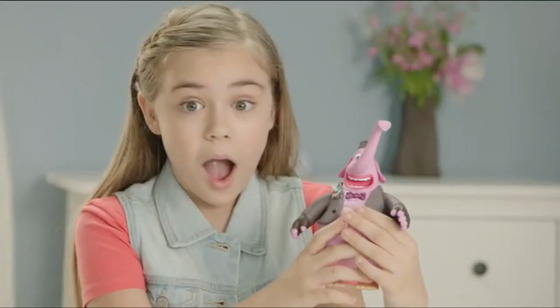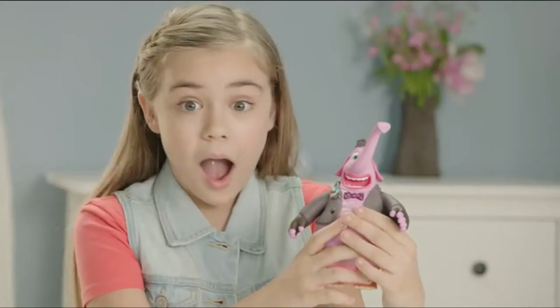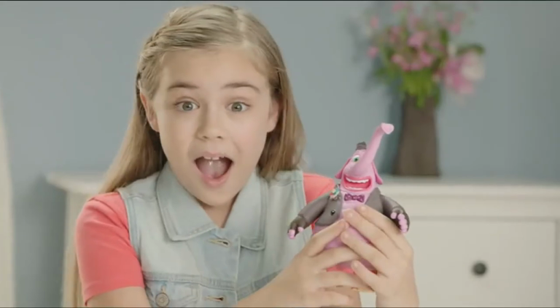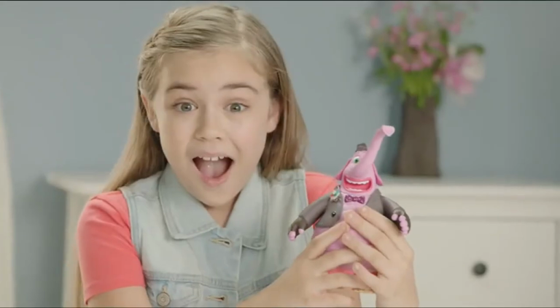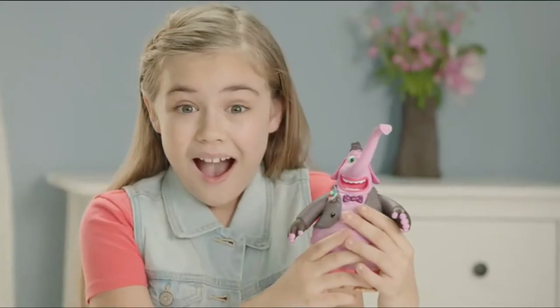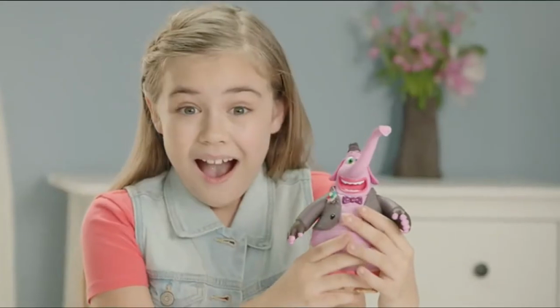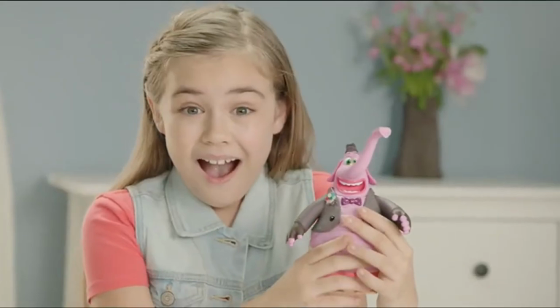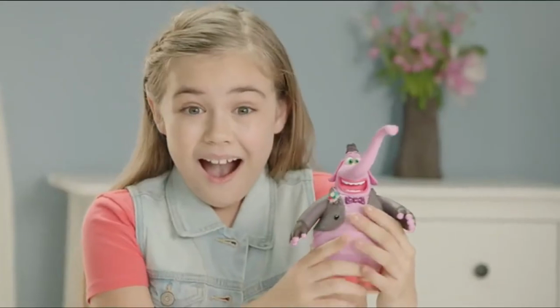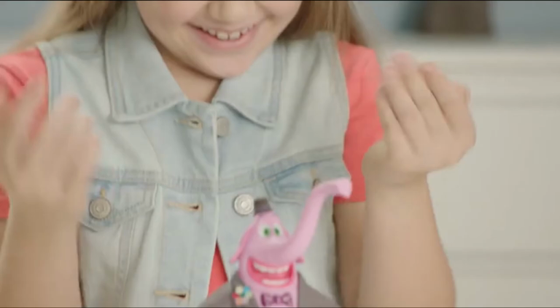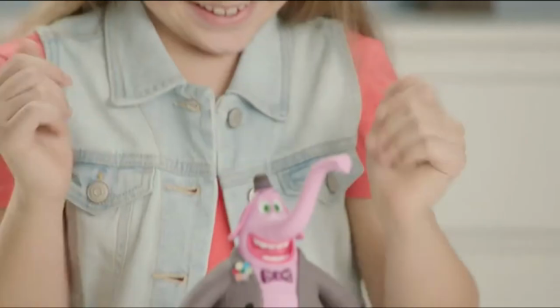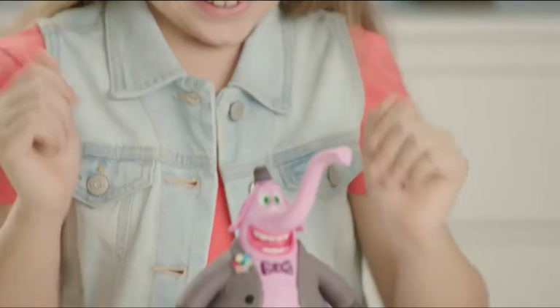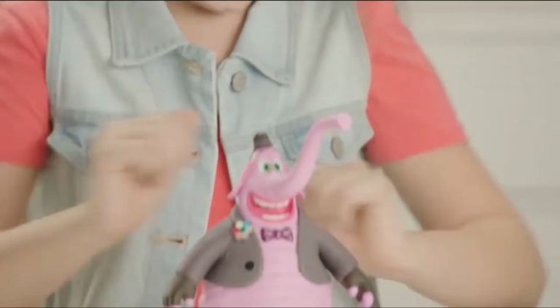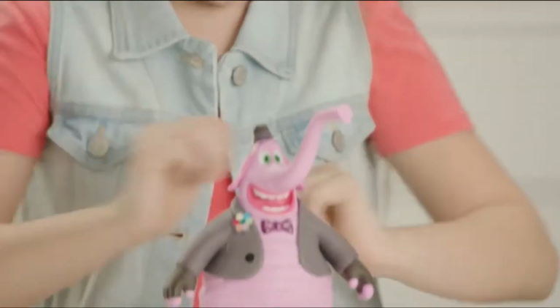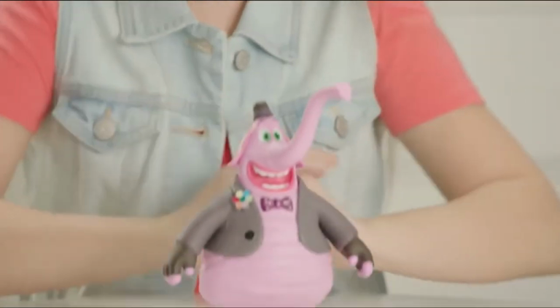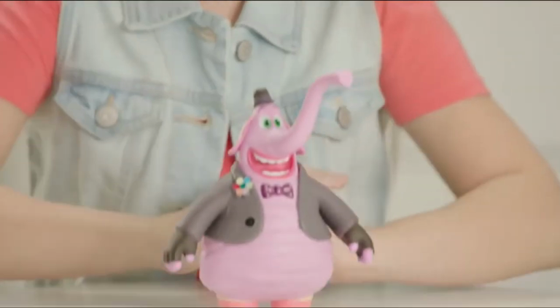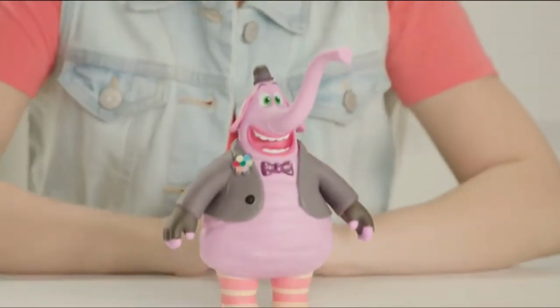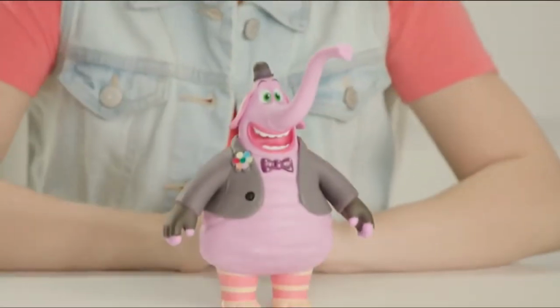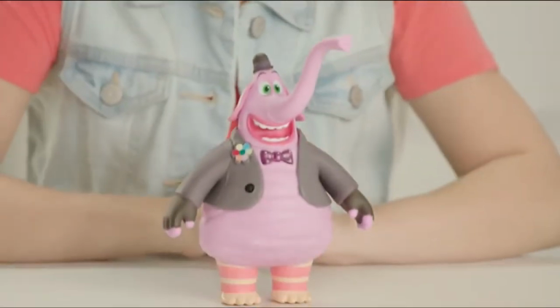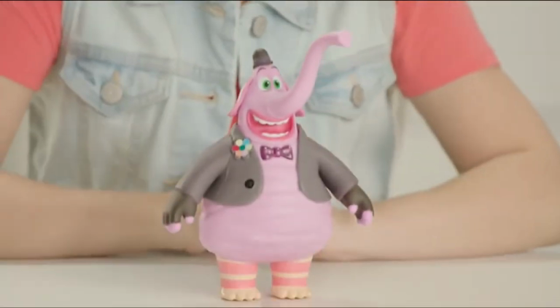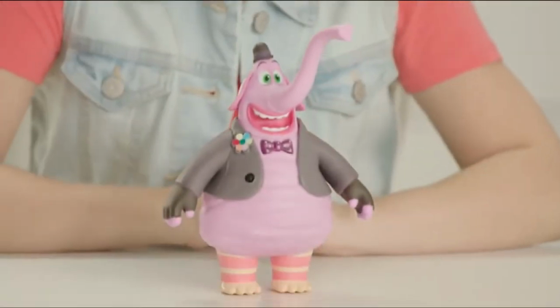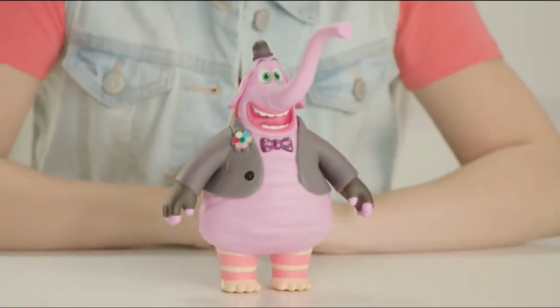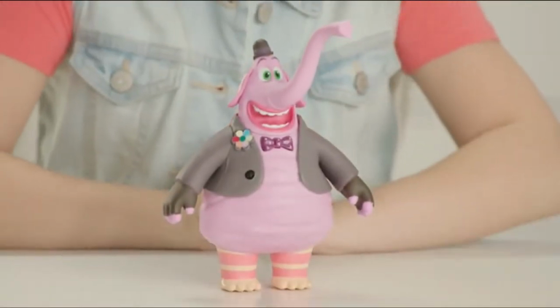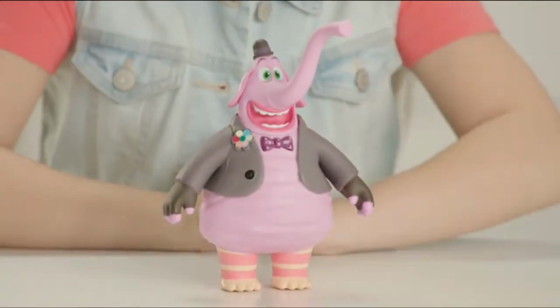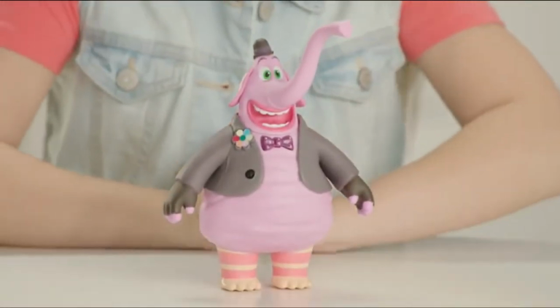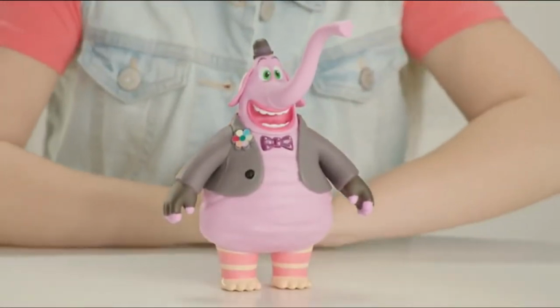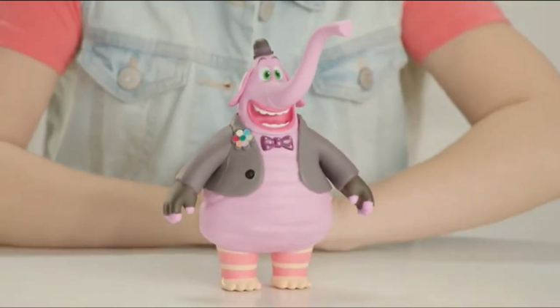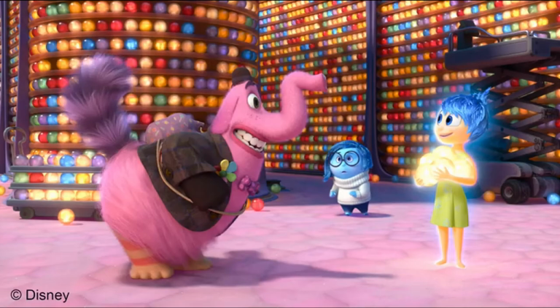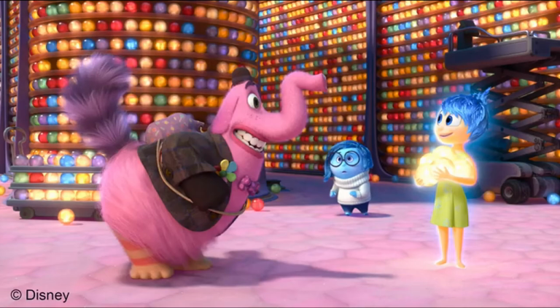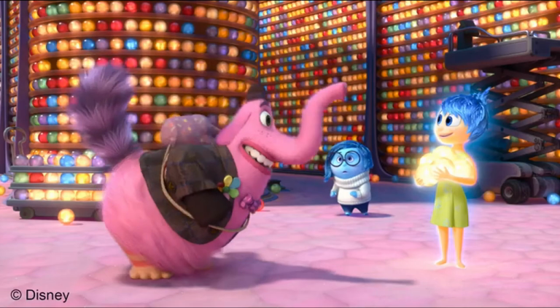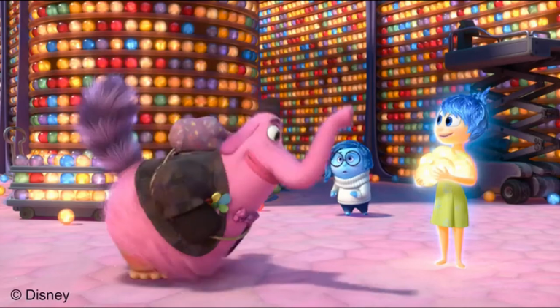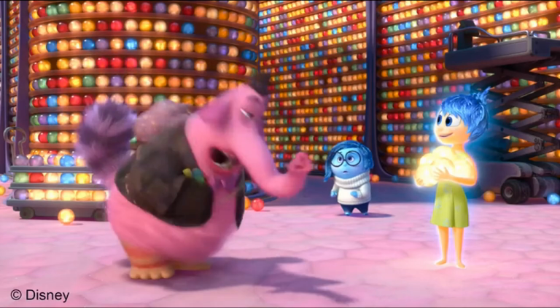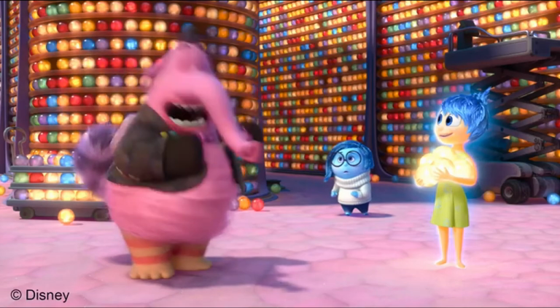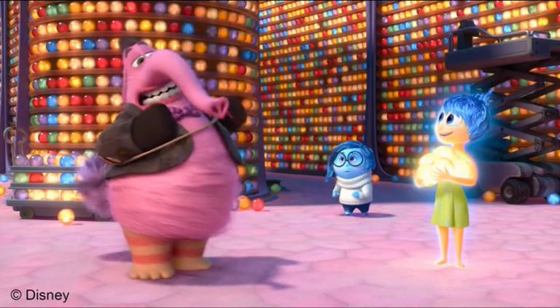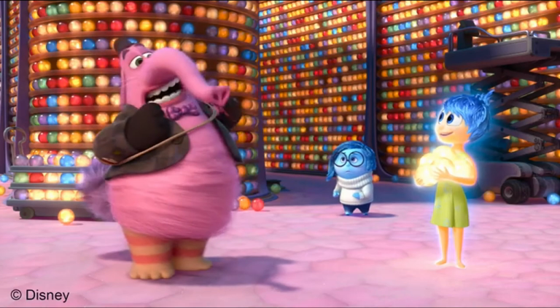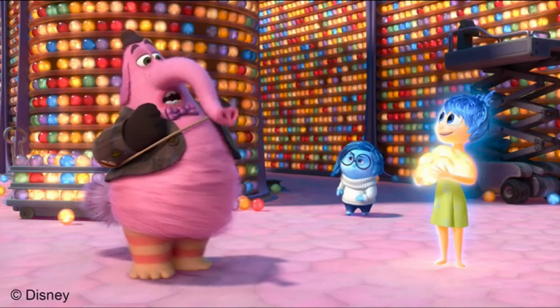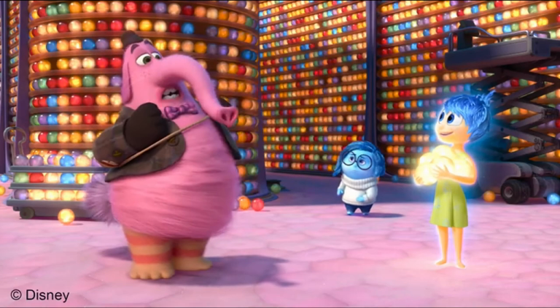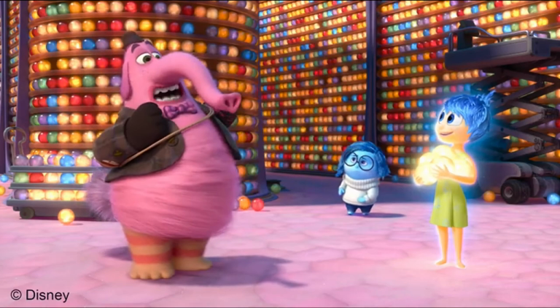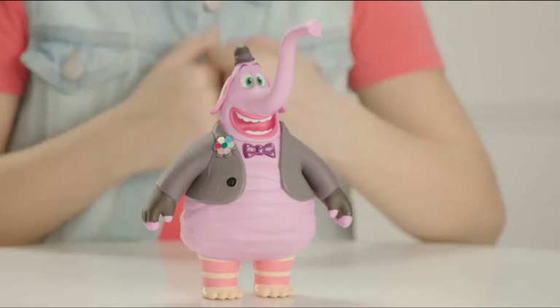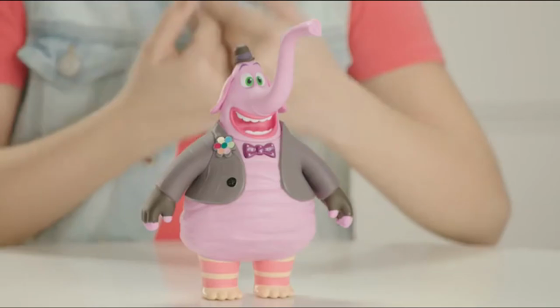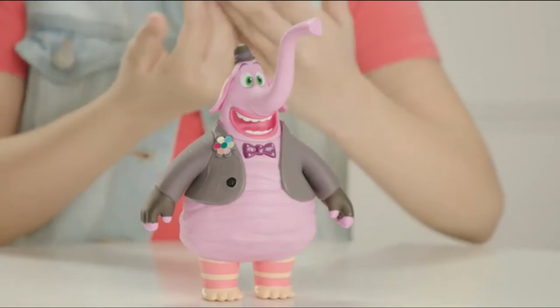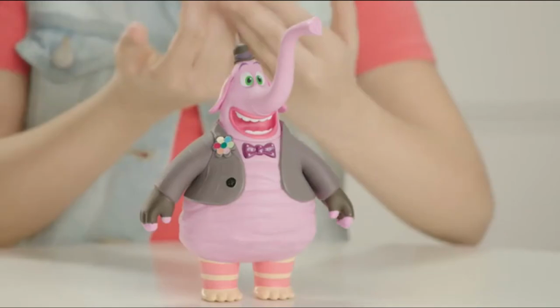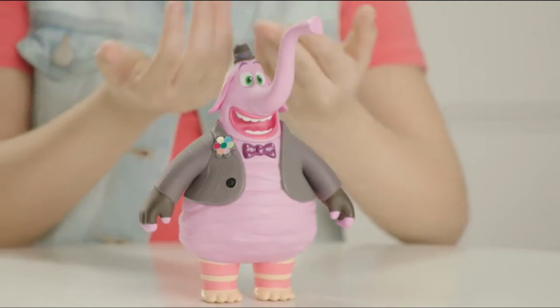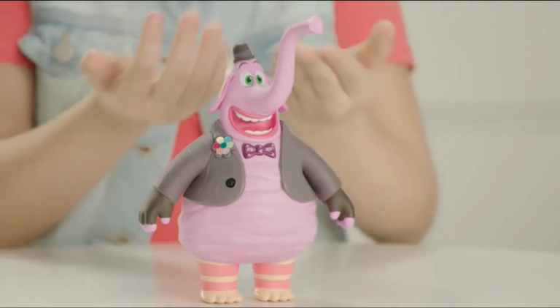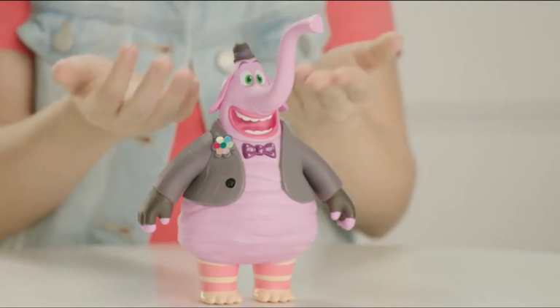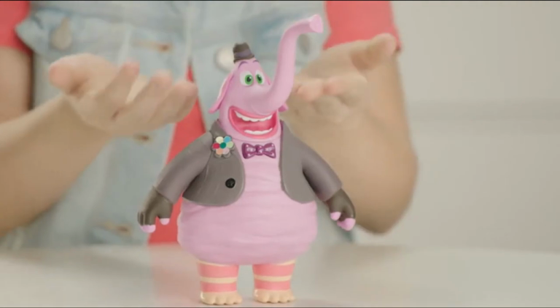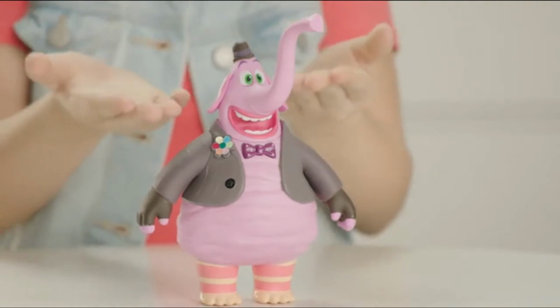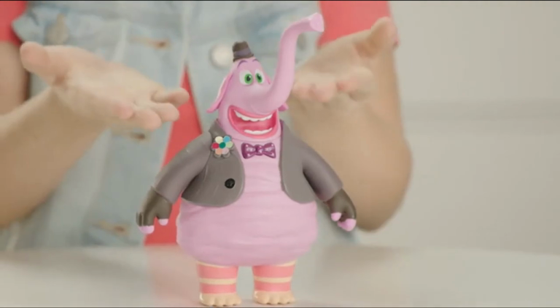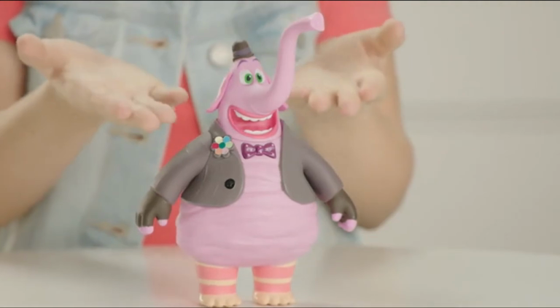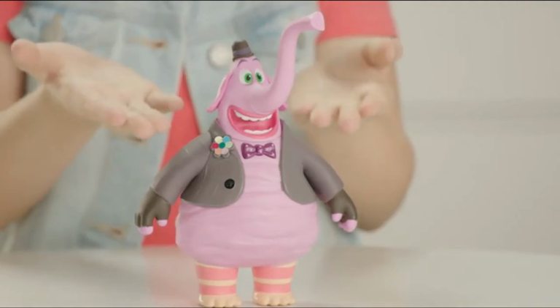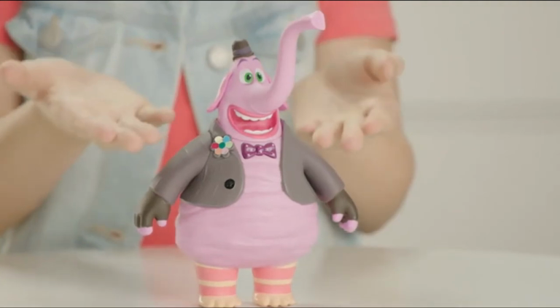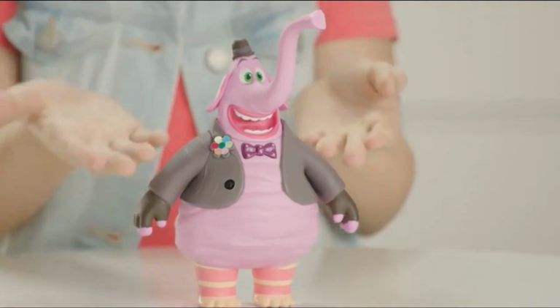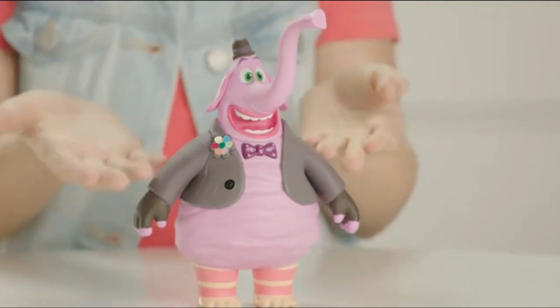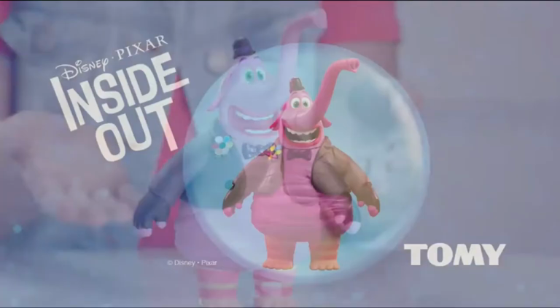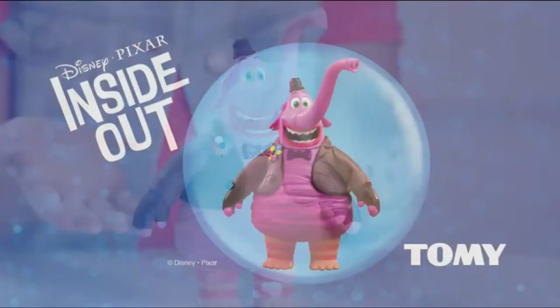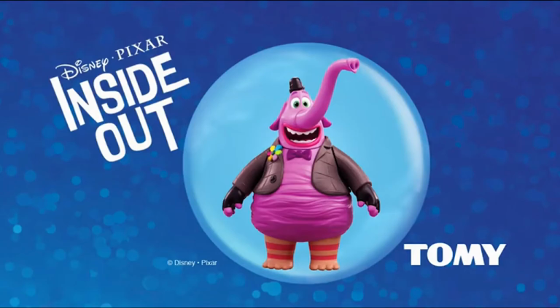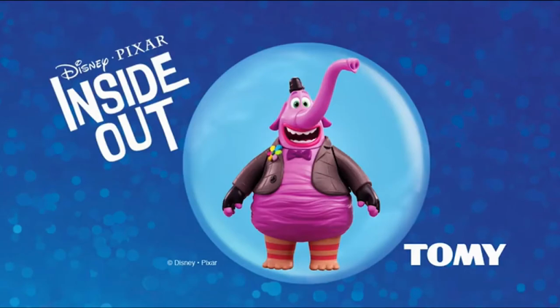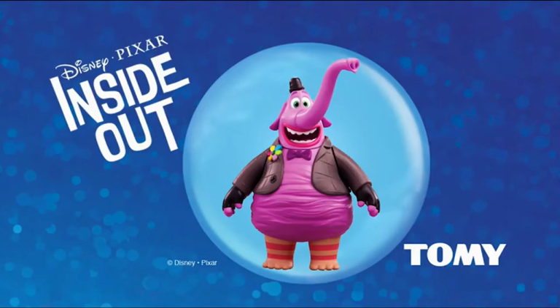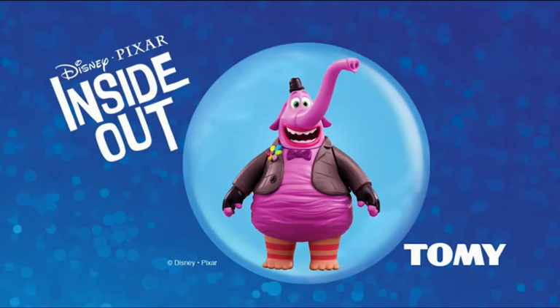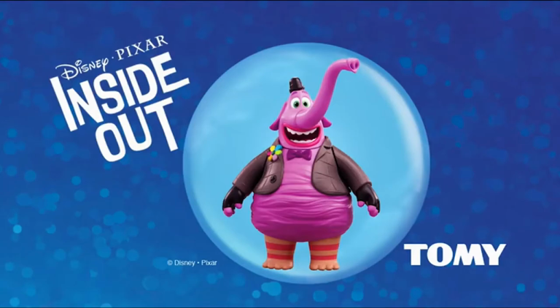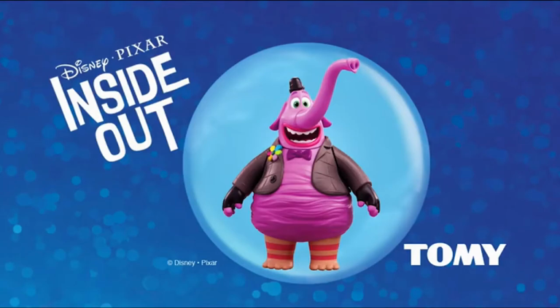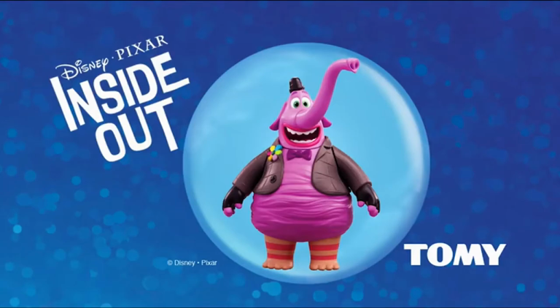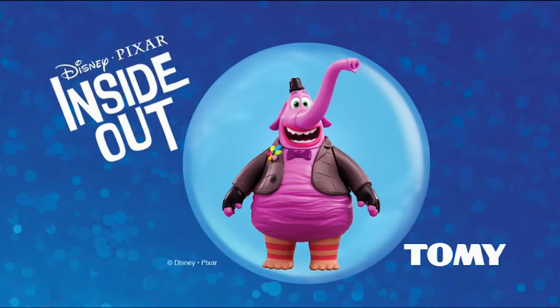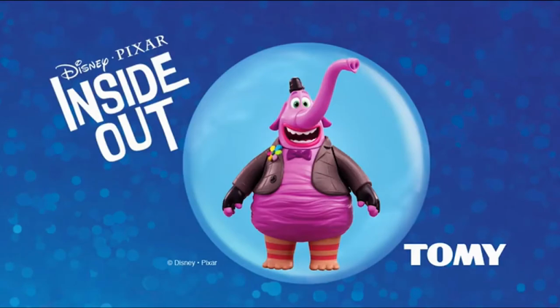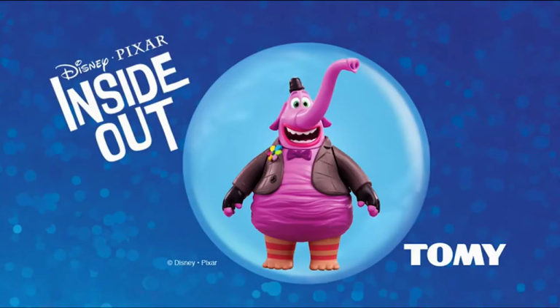Enjoy musical fun and friendship as you recreate favorite Inside Out moments with musical Bing Bong by Tomy.